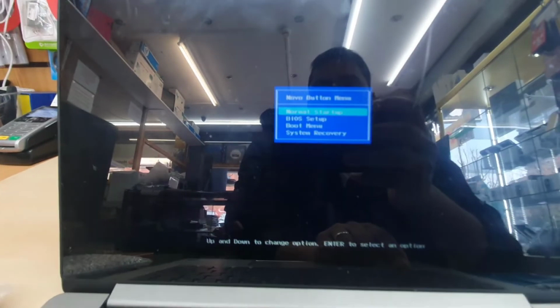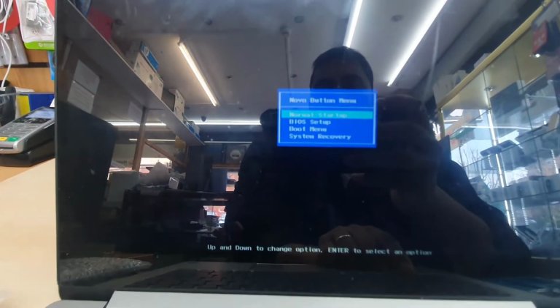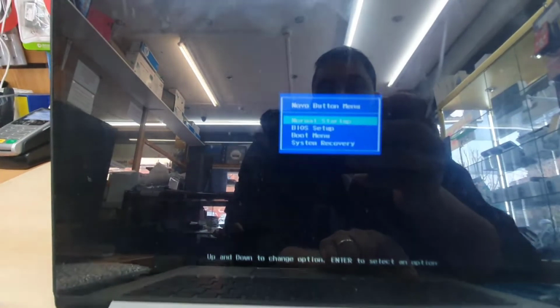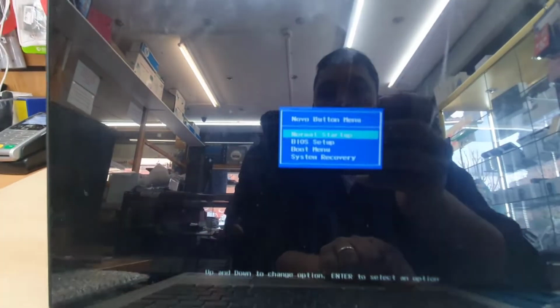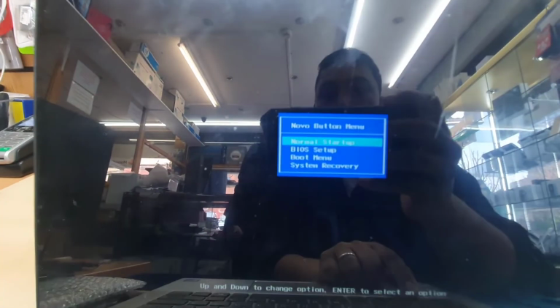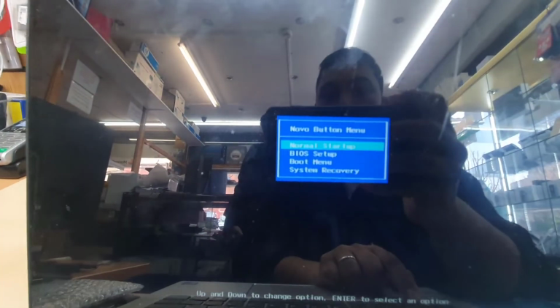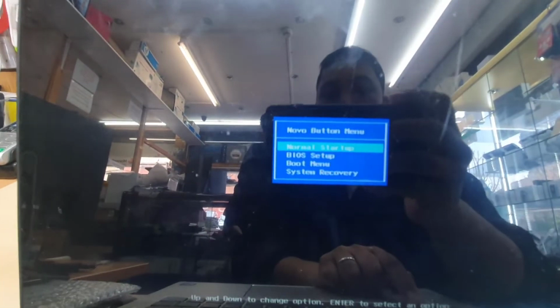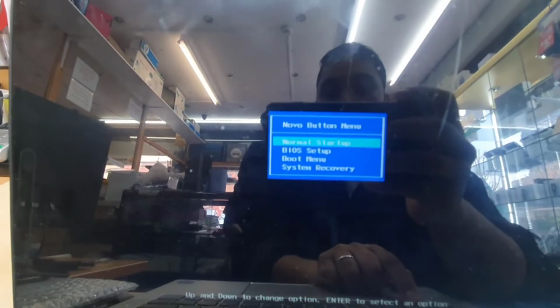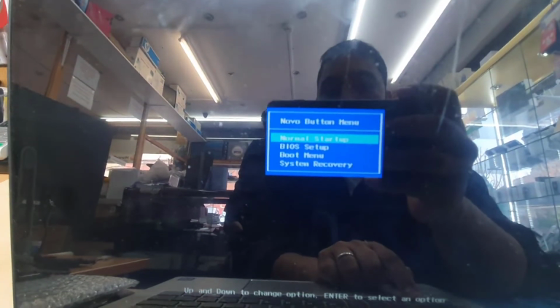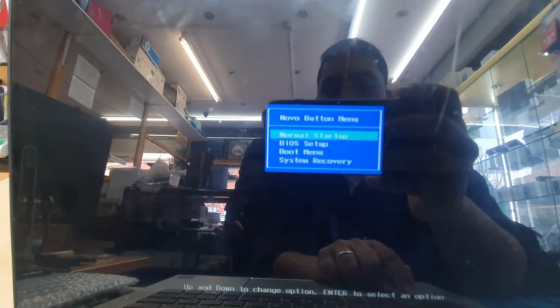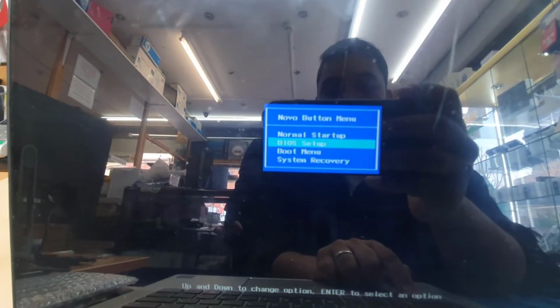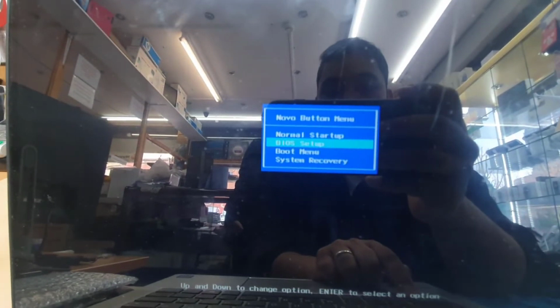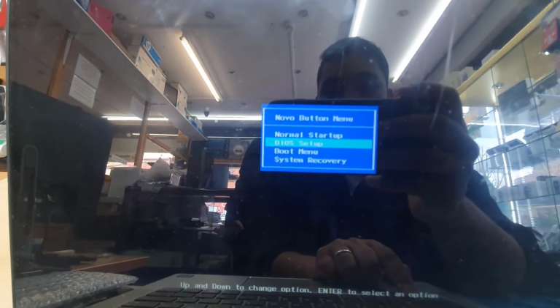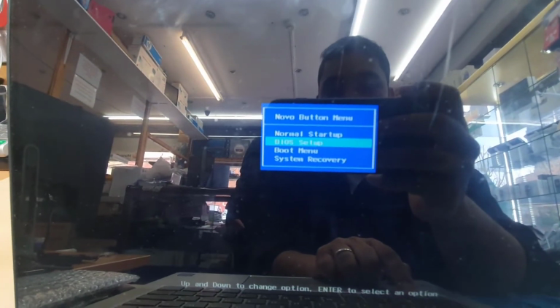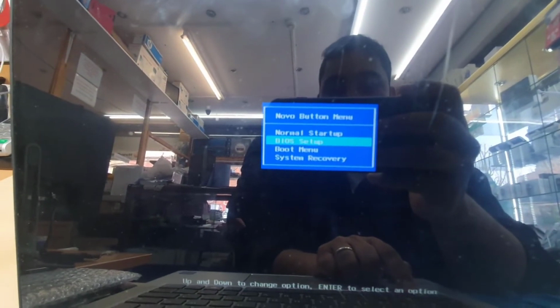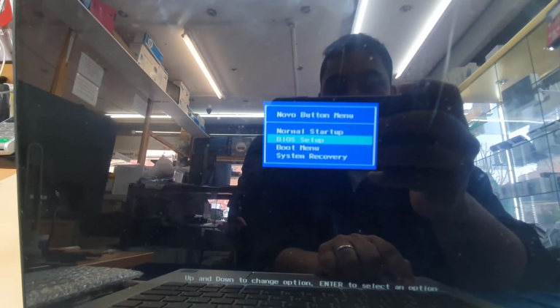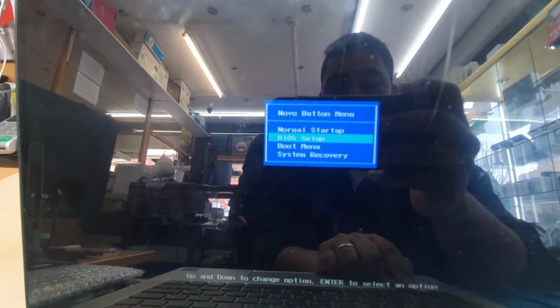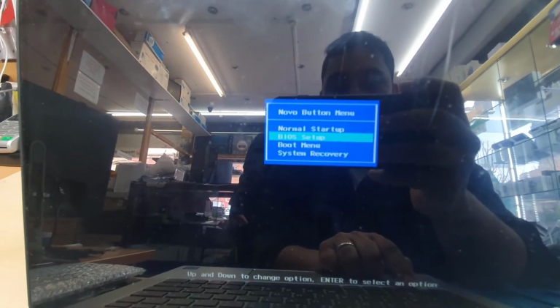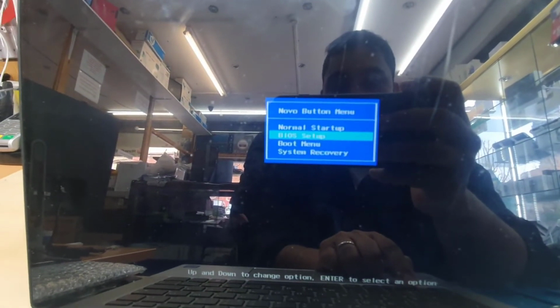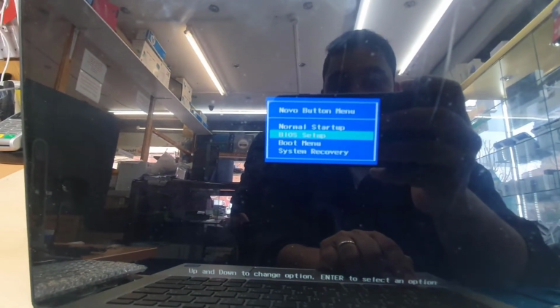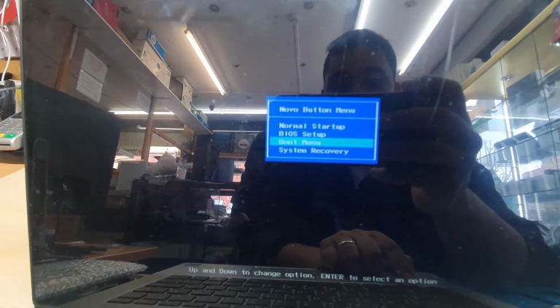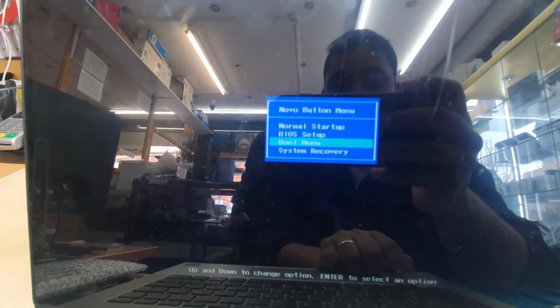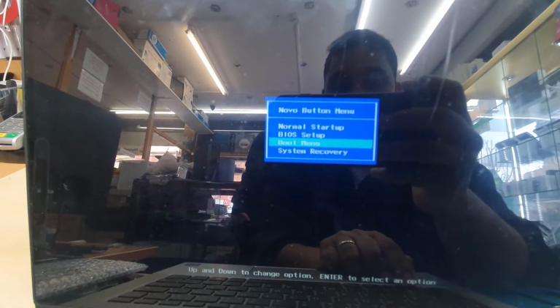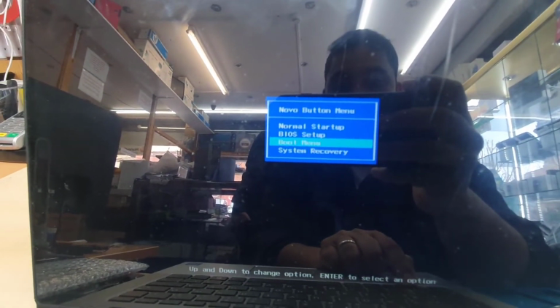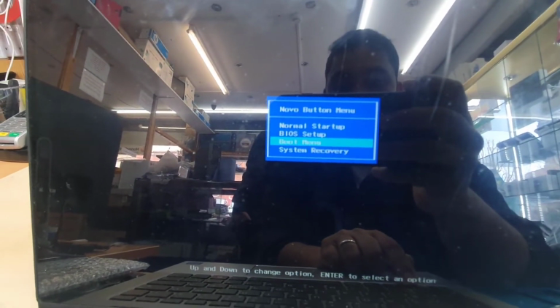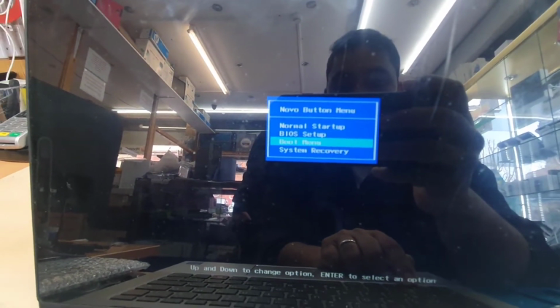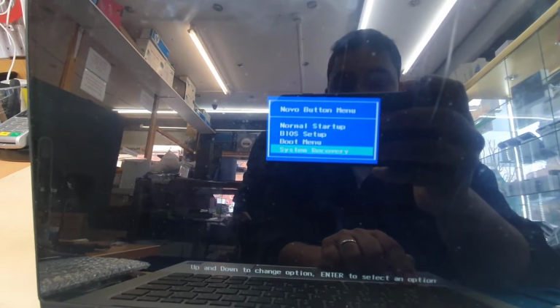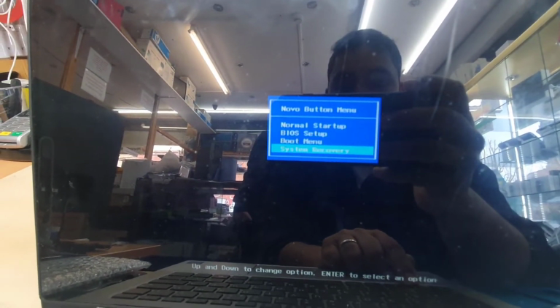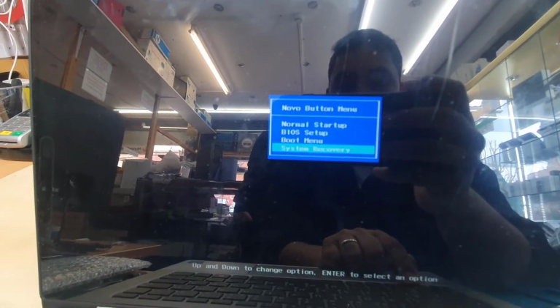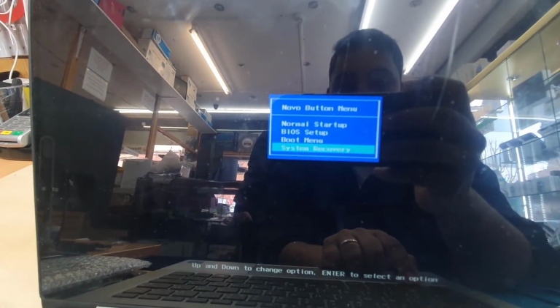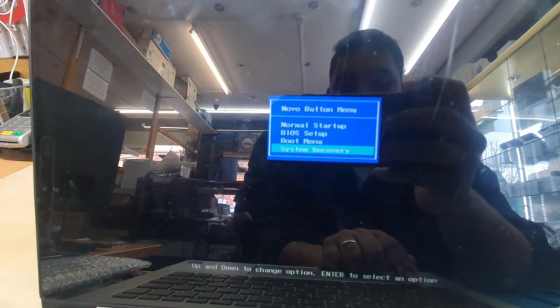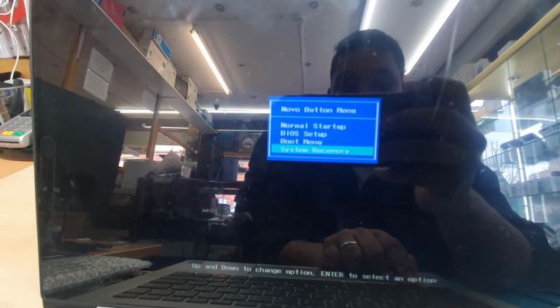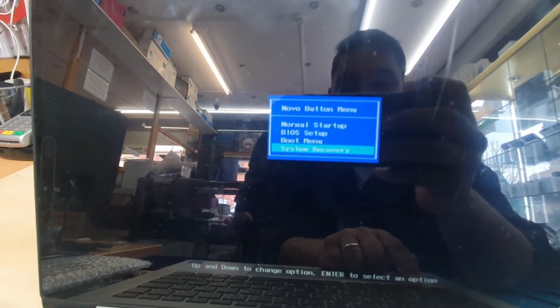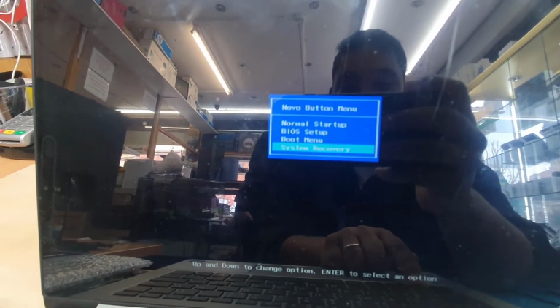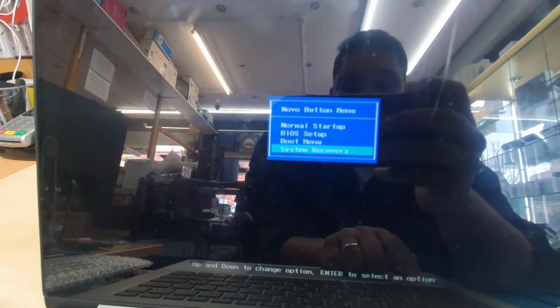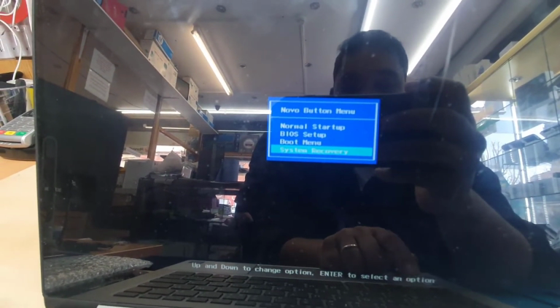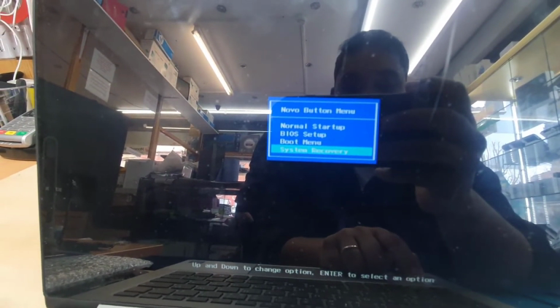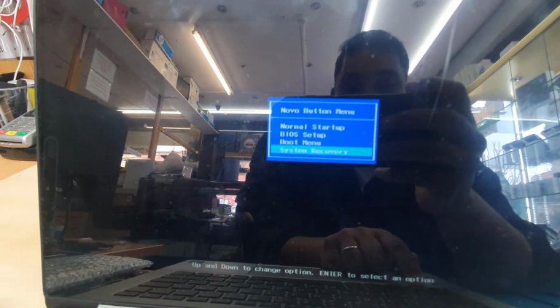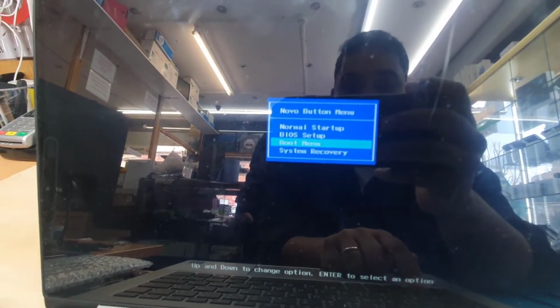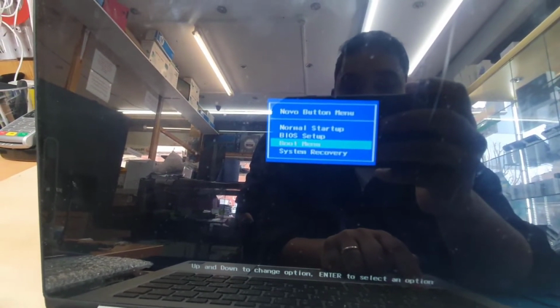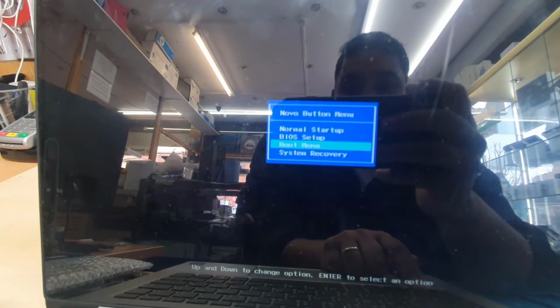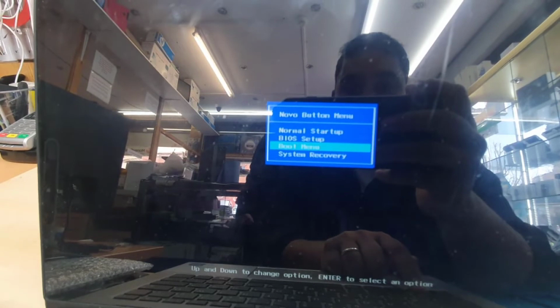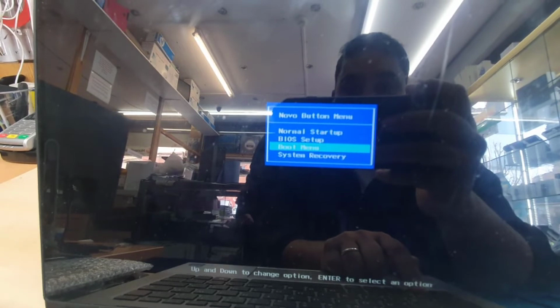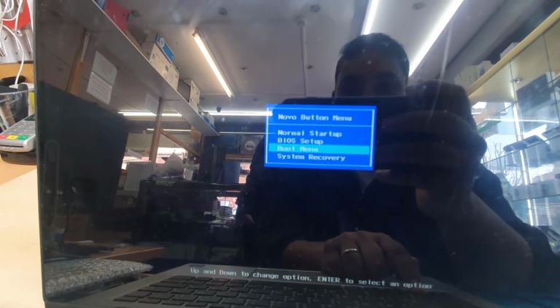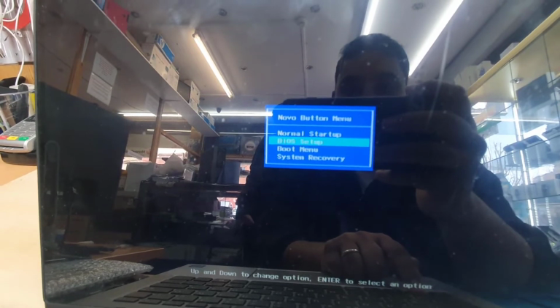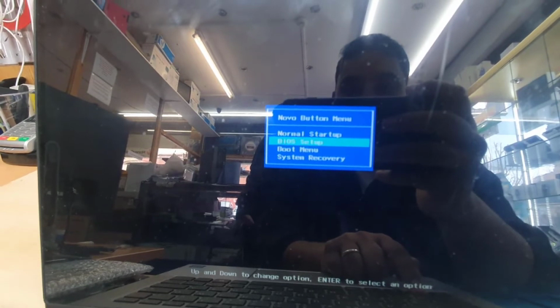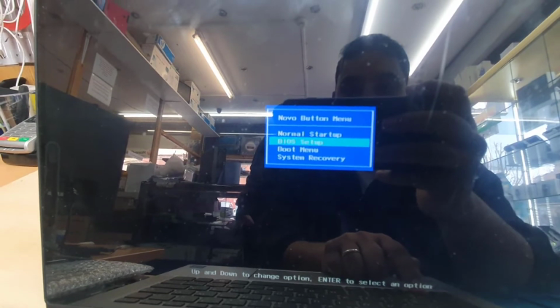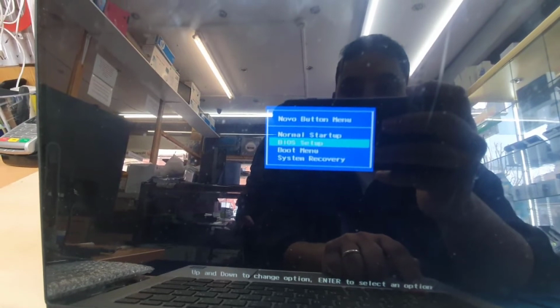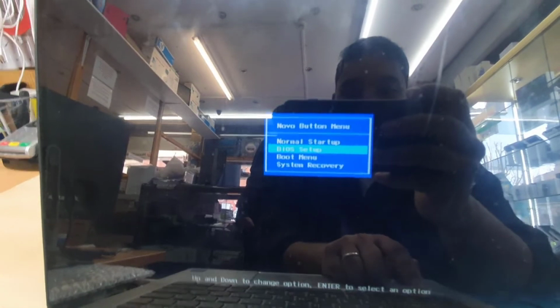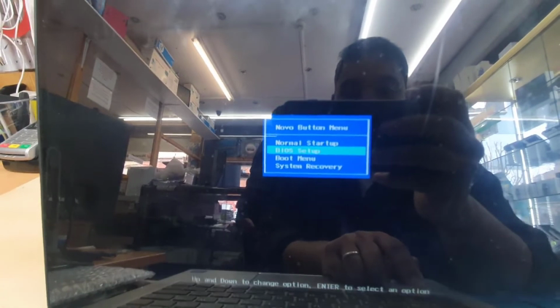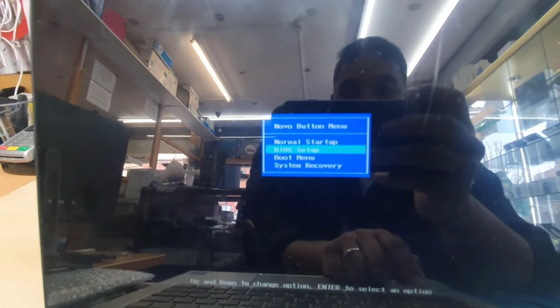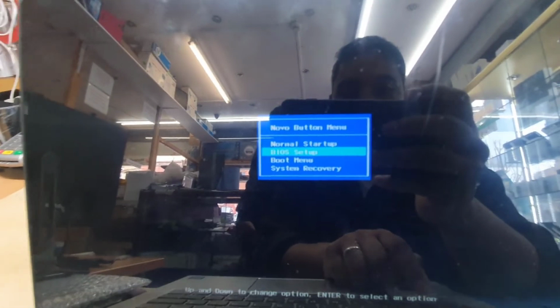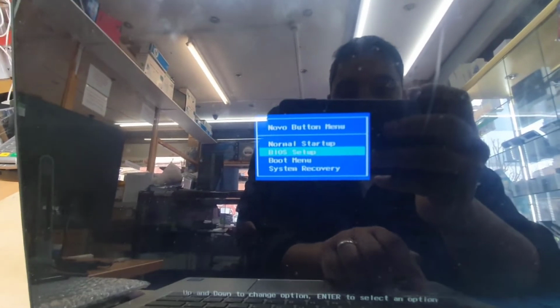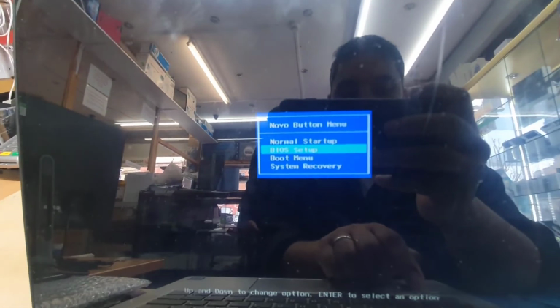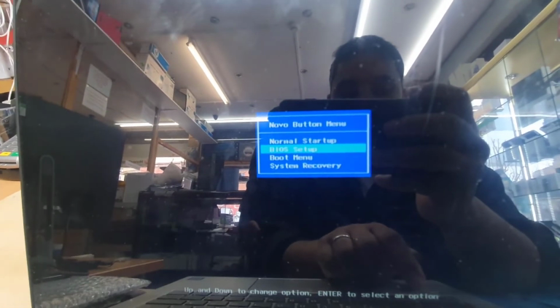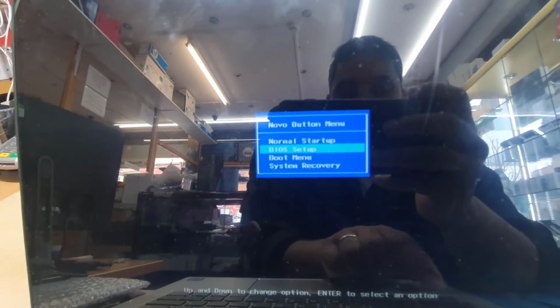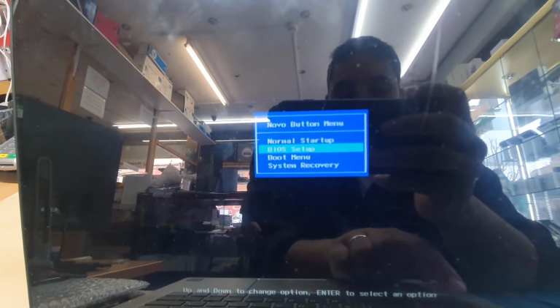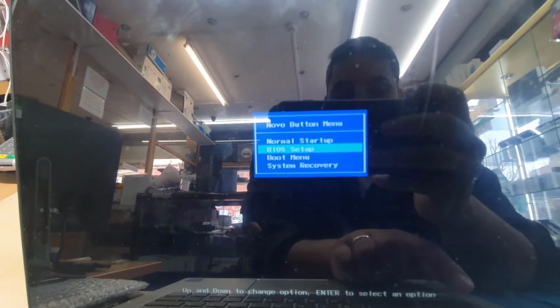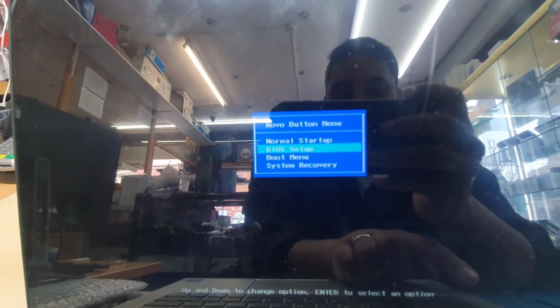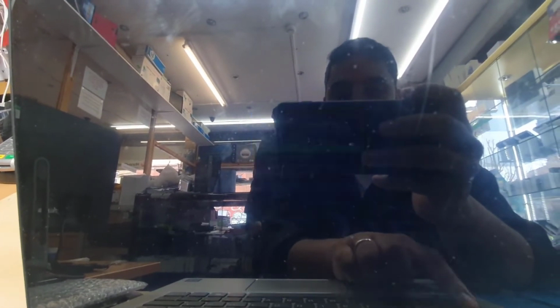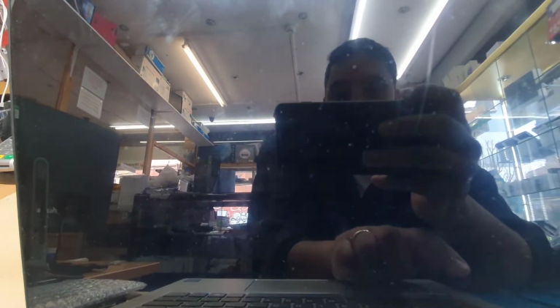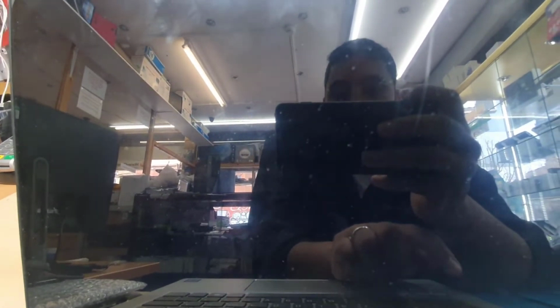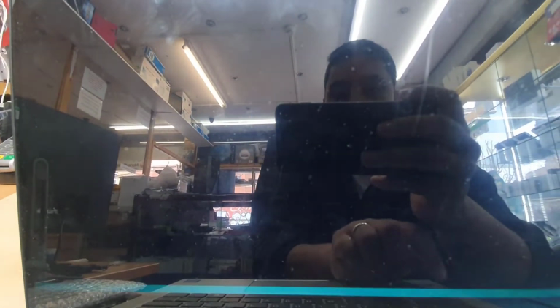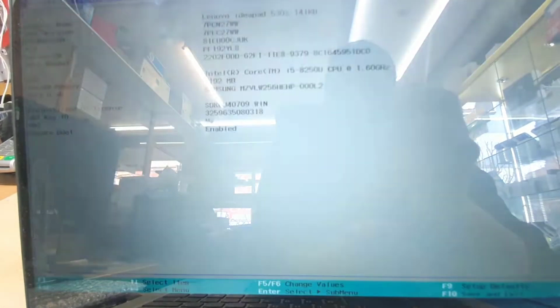This is called the Novo Button Menu. The options are: normal boot, BIOS setup, boot menu, and system recovery. We're going to select the second option, which is BIOS setup.